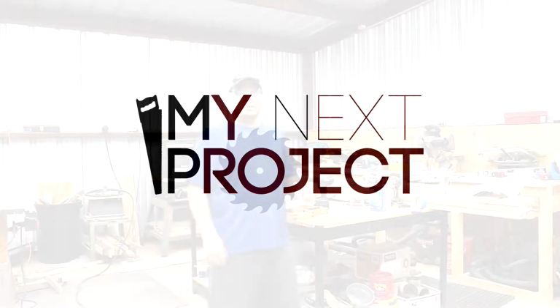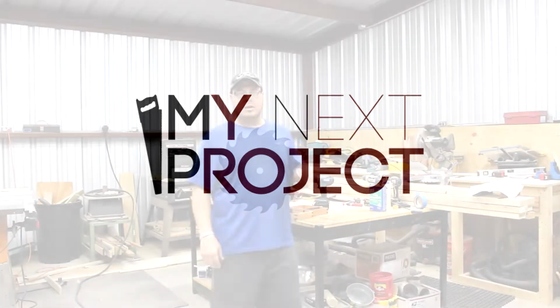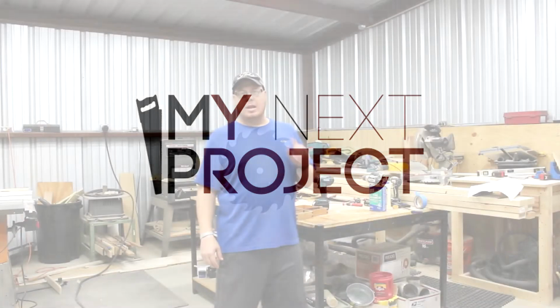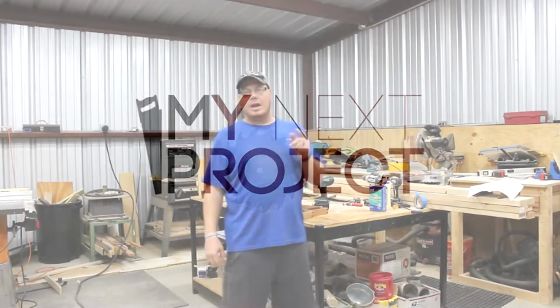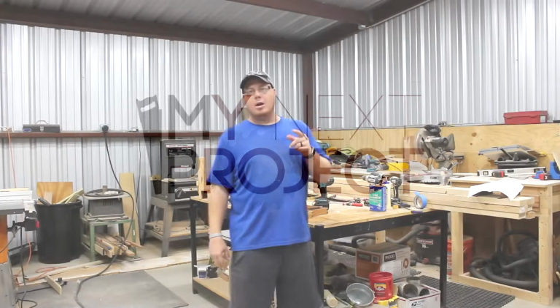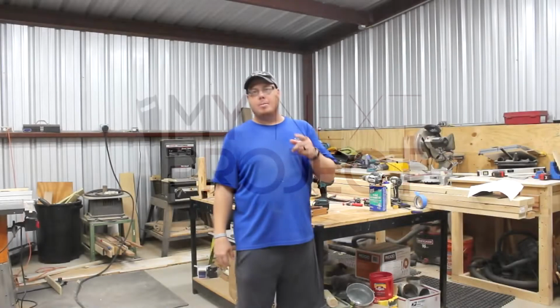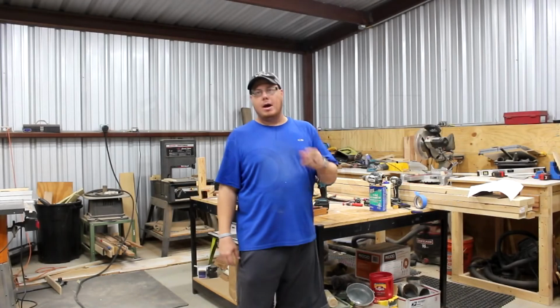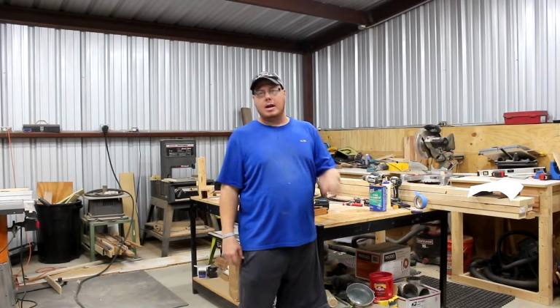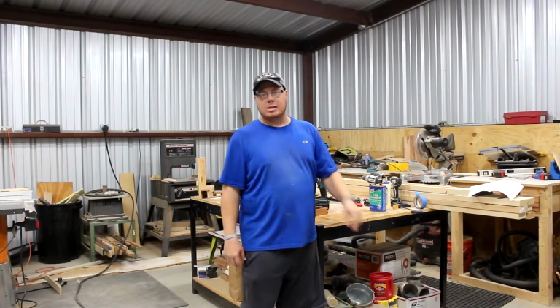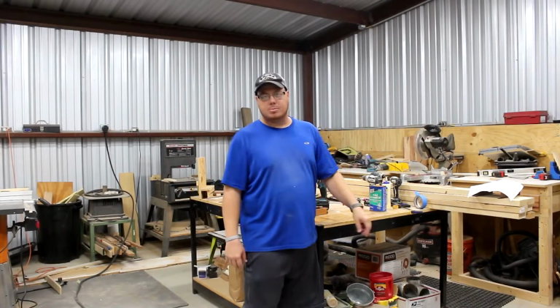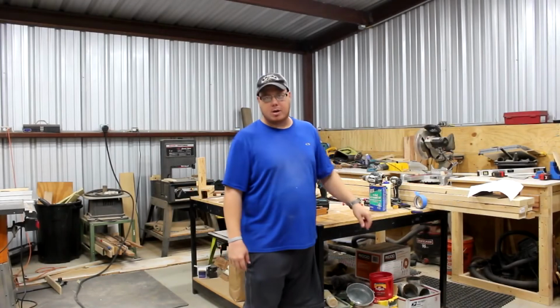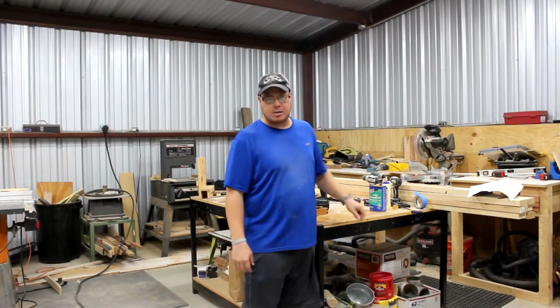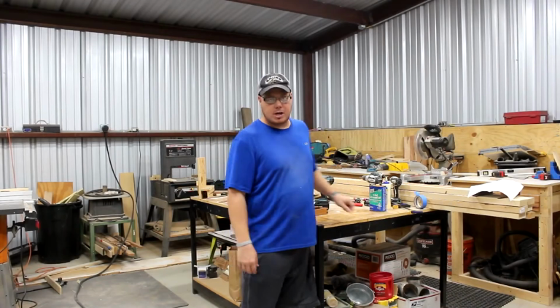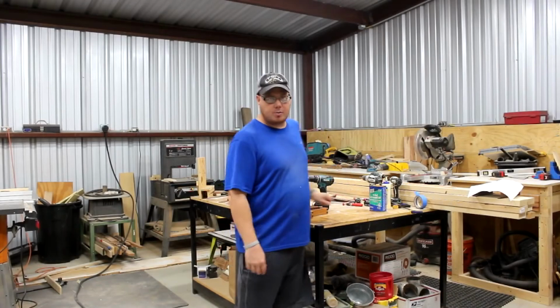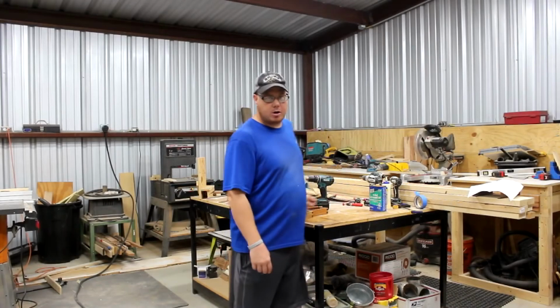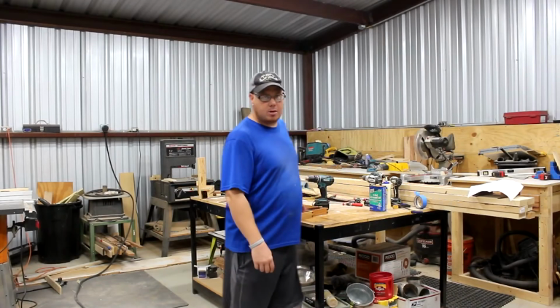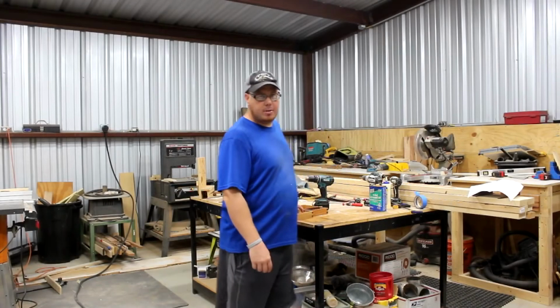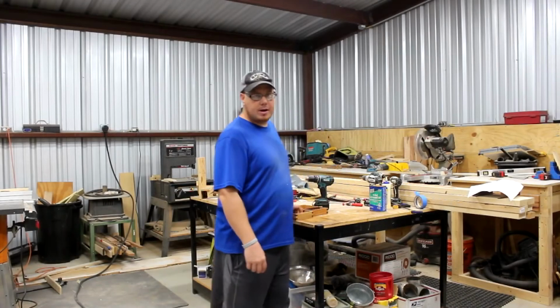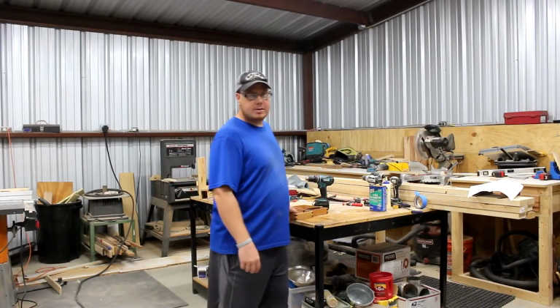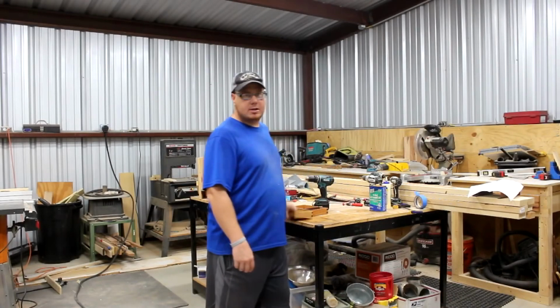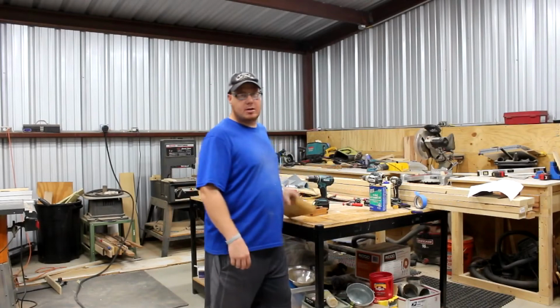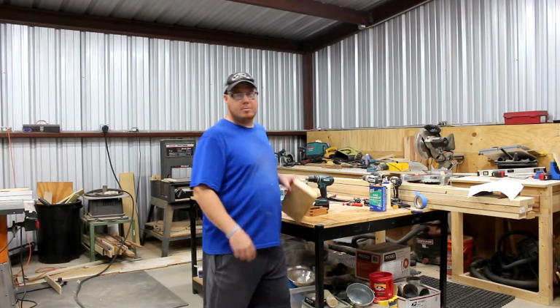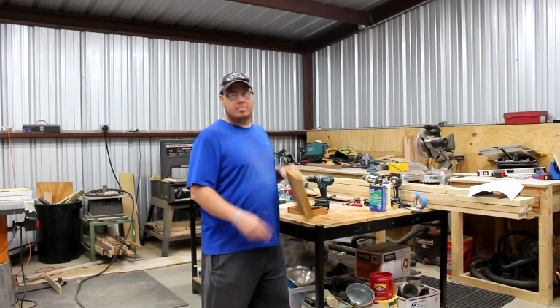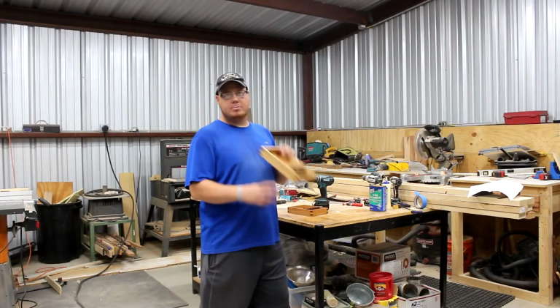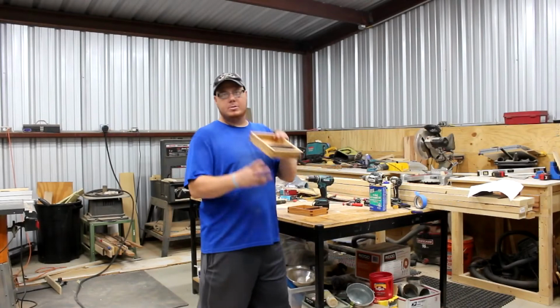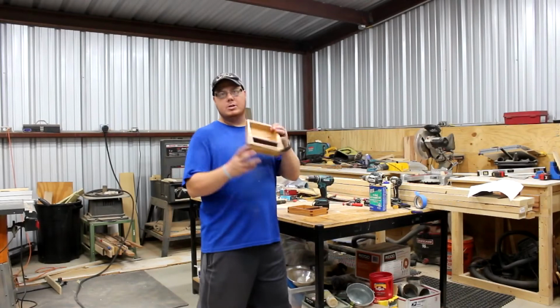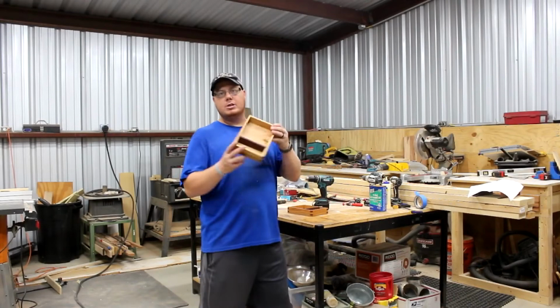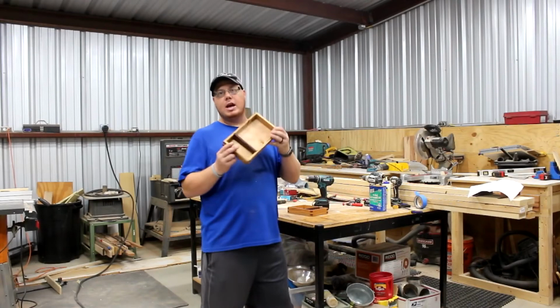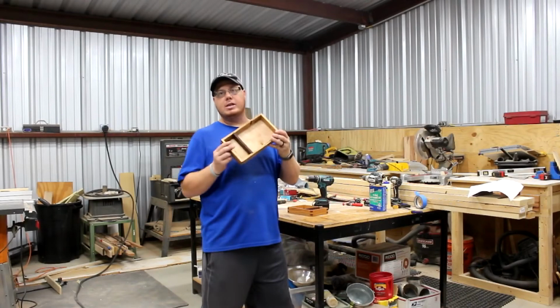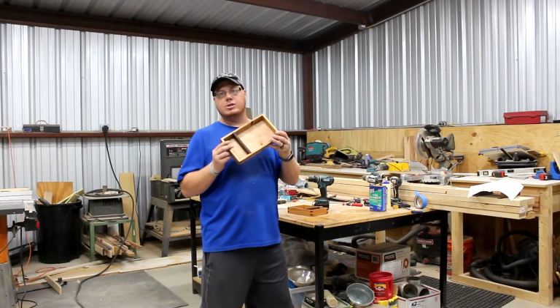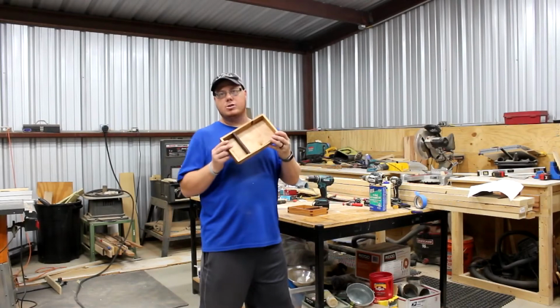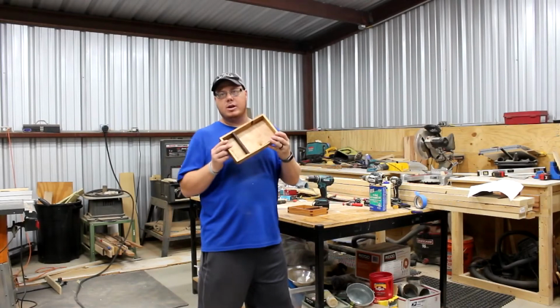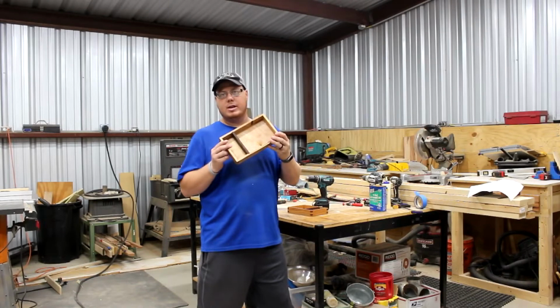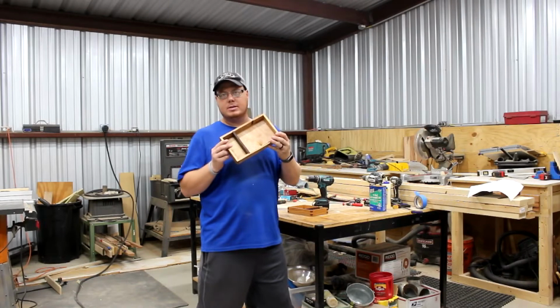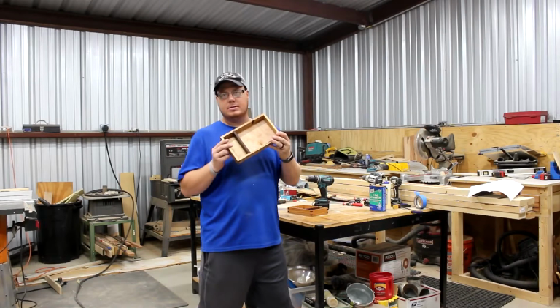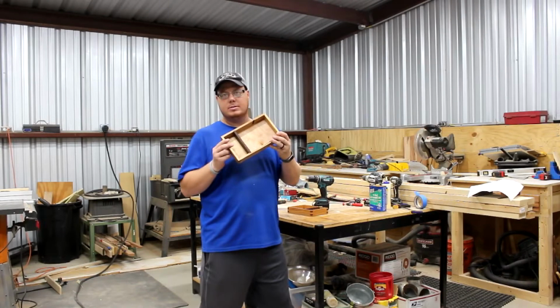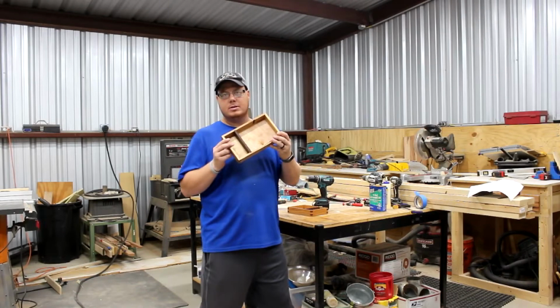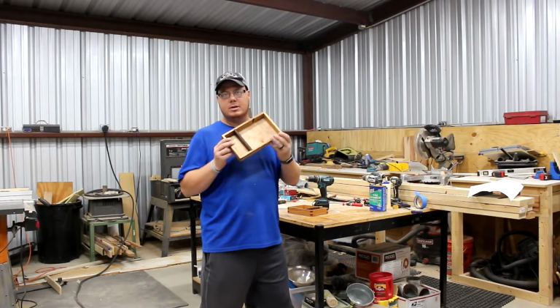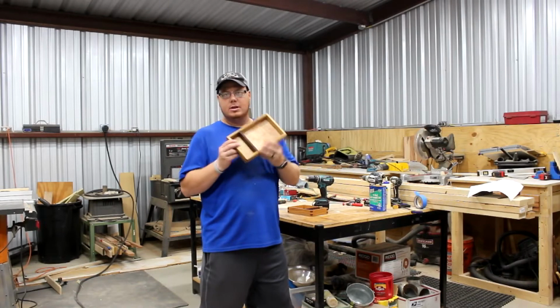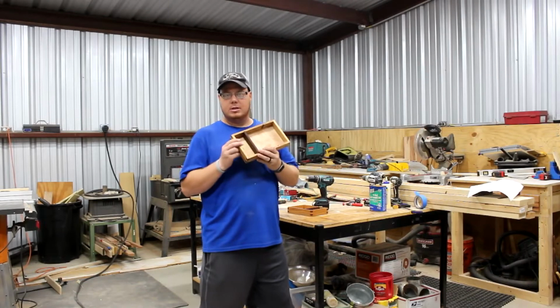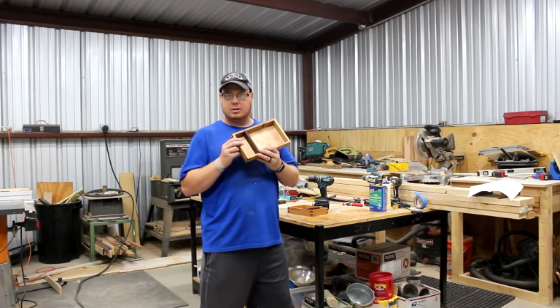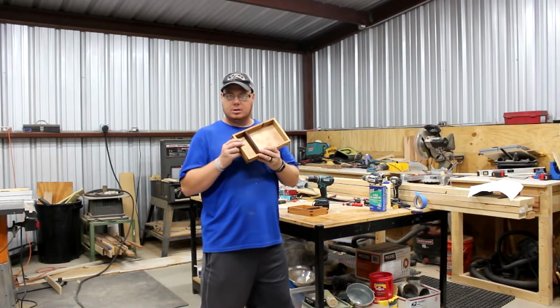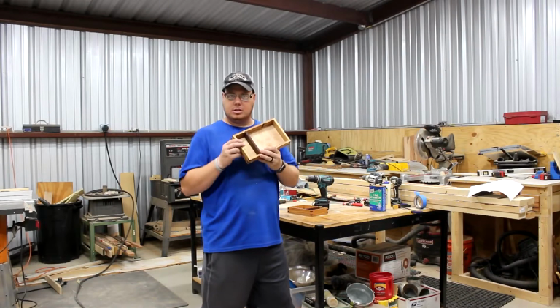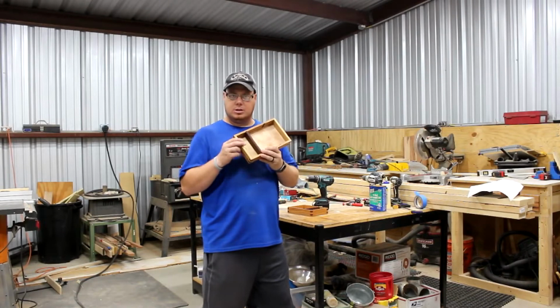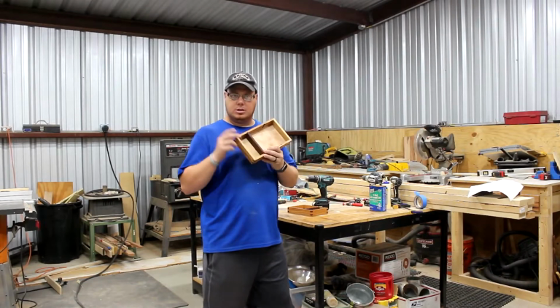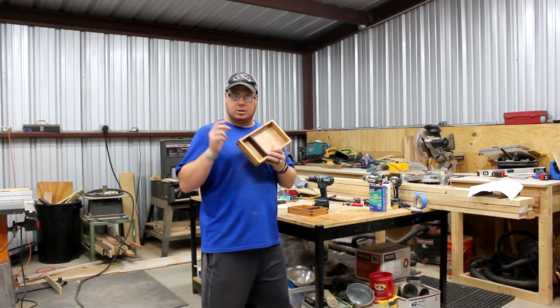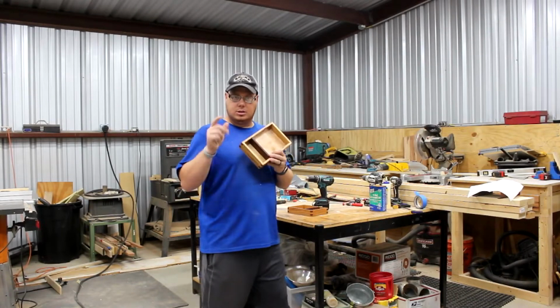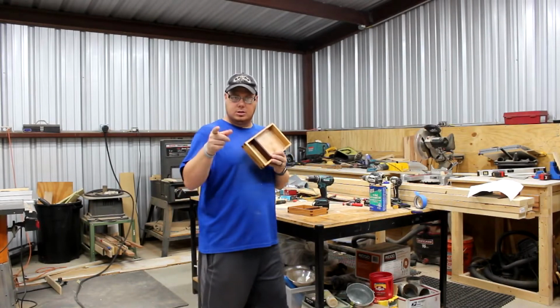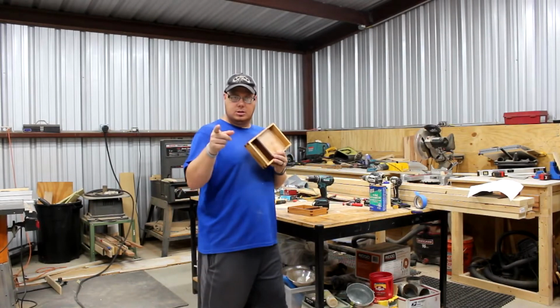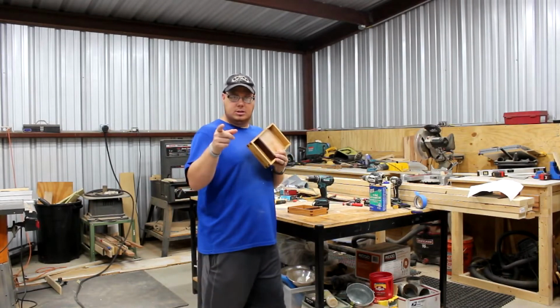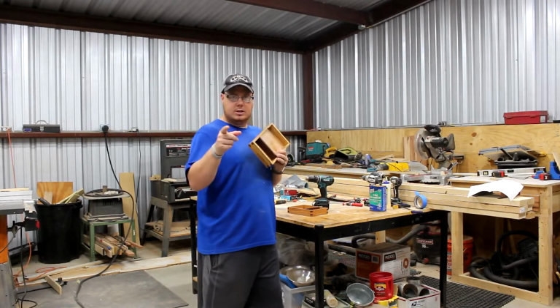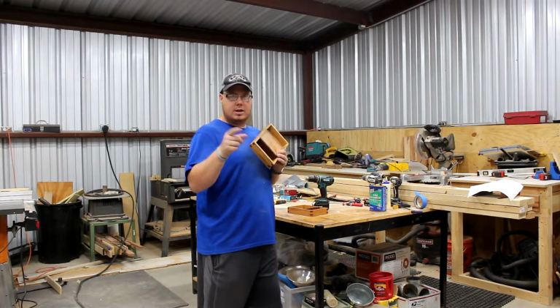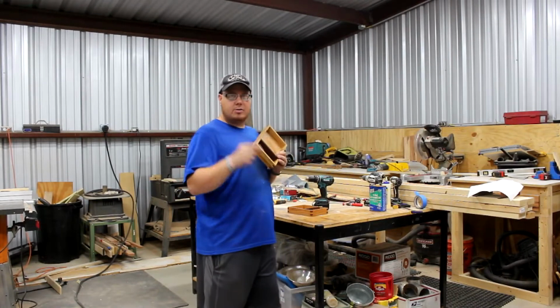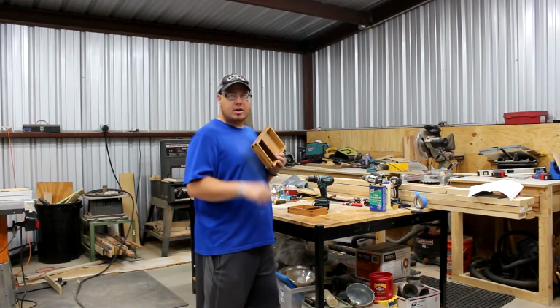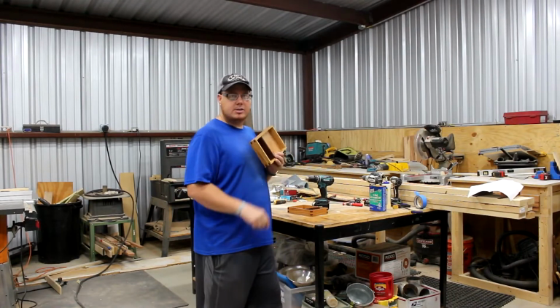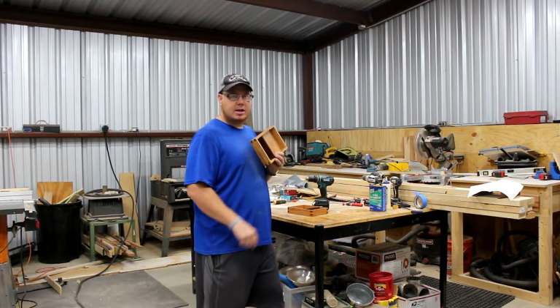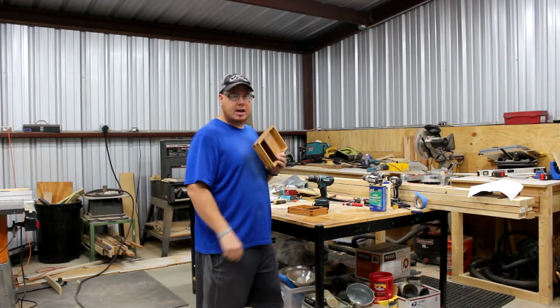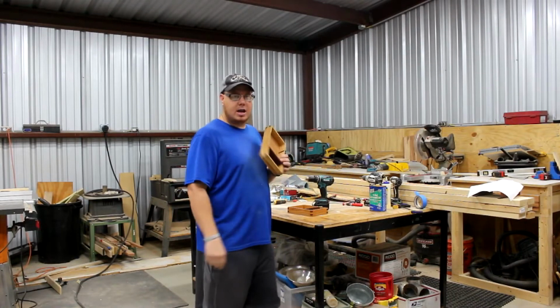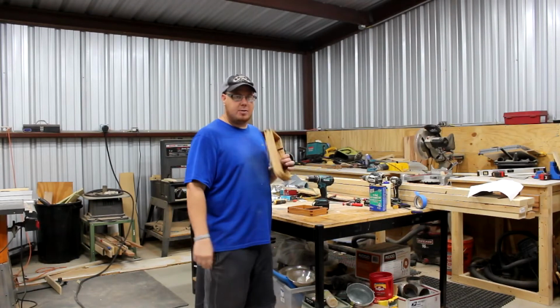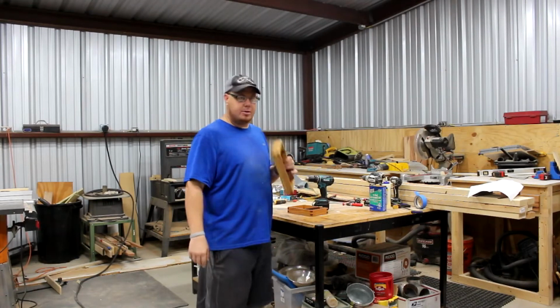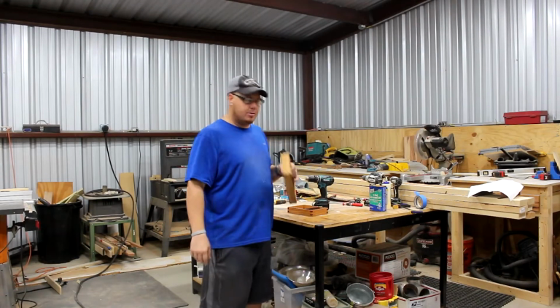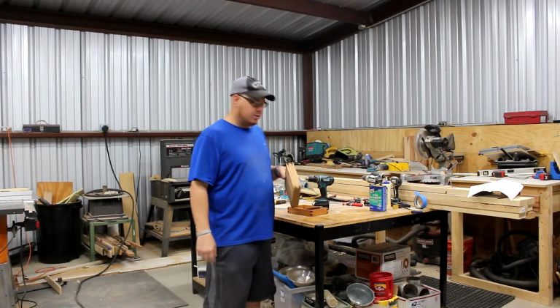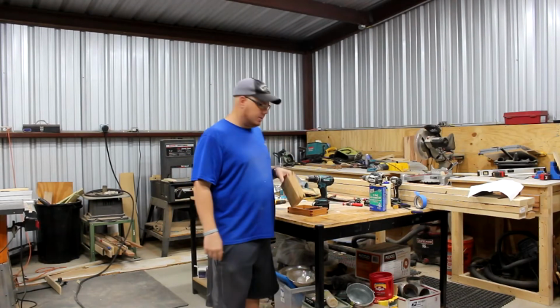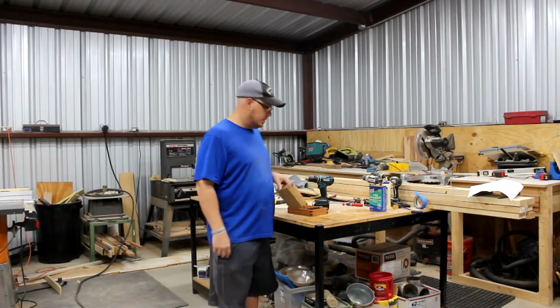Today on my next project we're gonna make some dice trays. Stick around and check out how we do this.